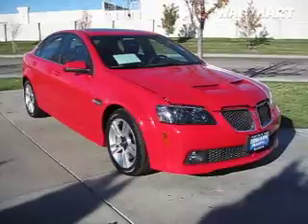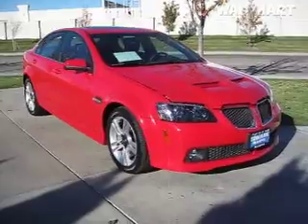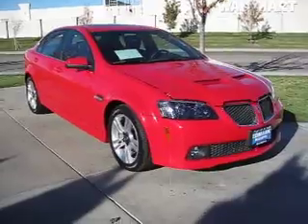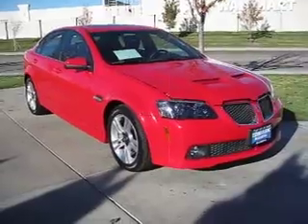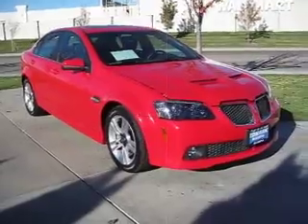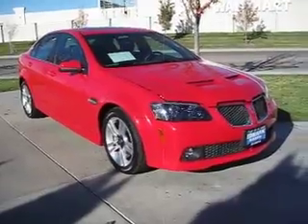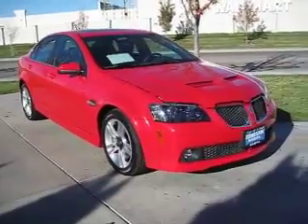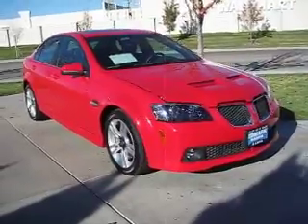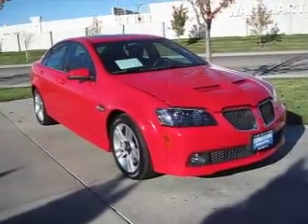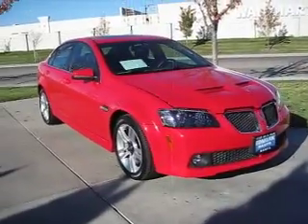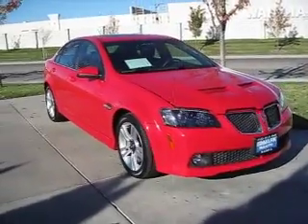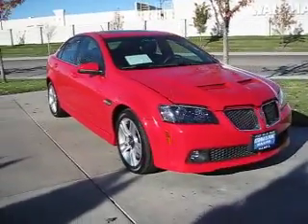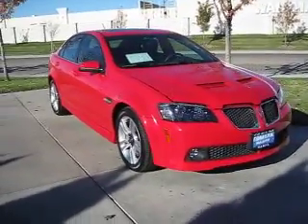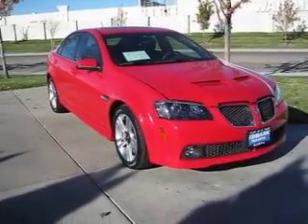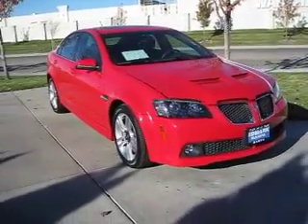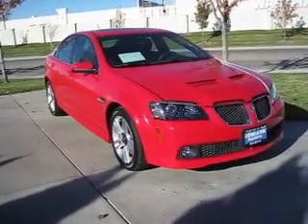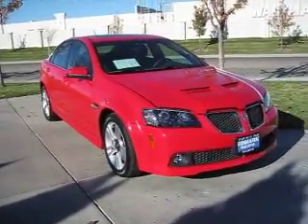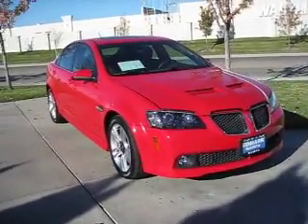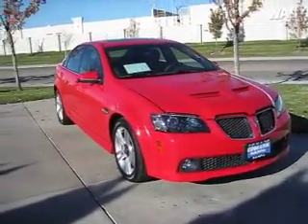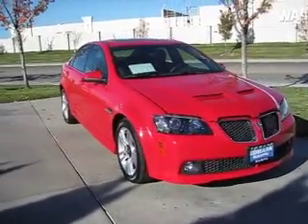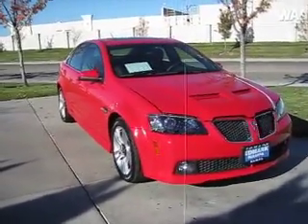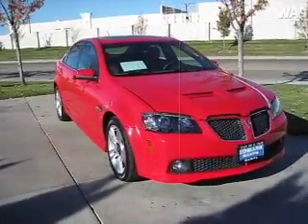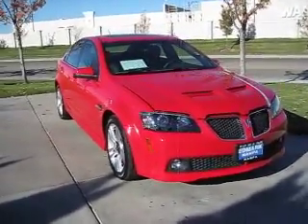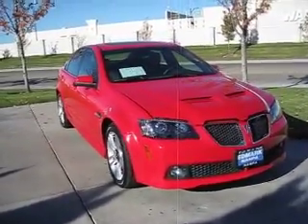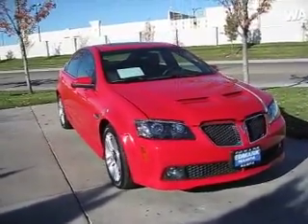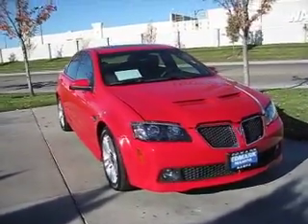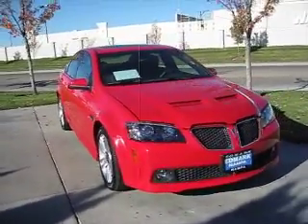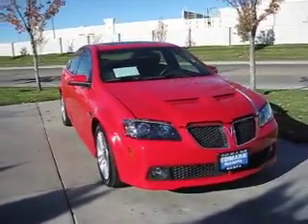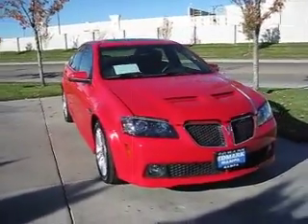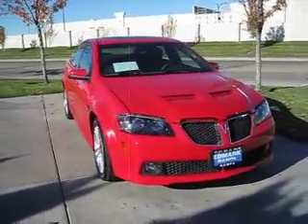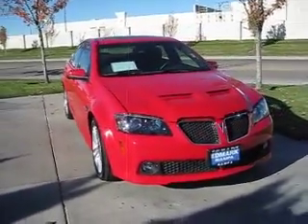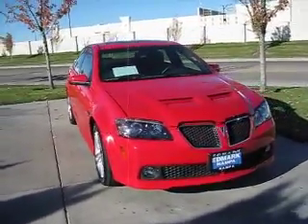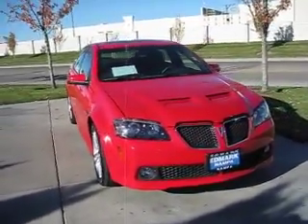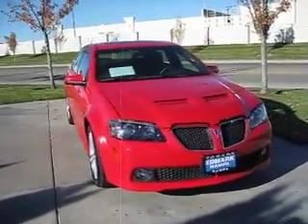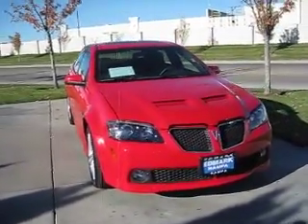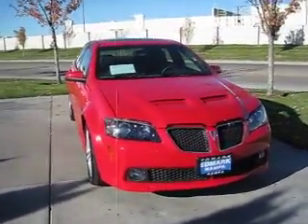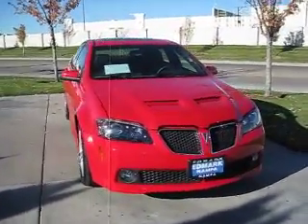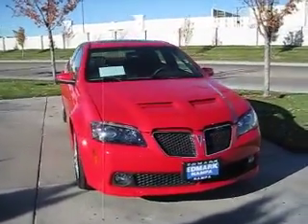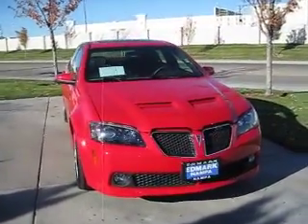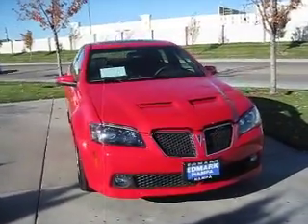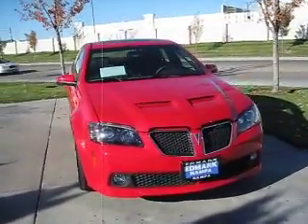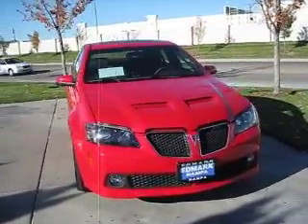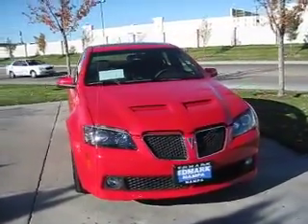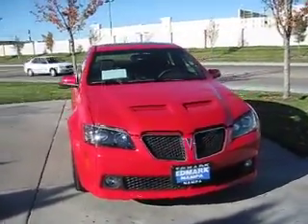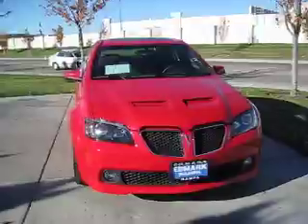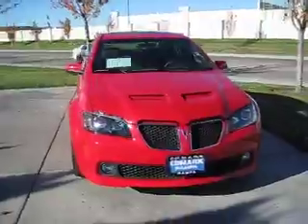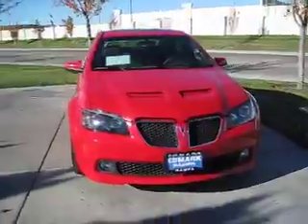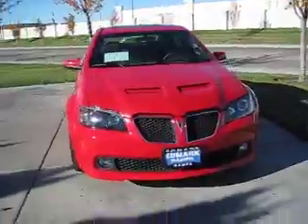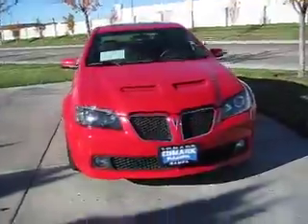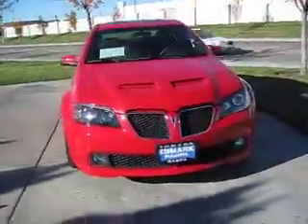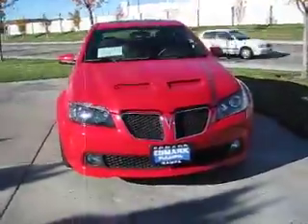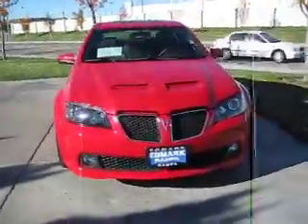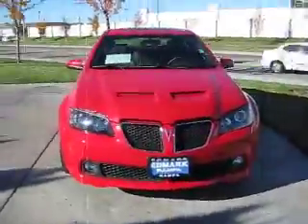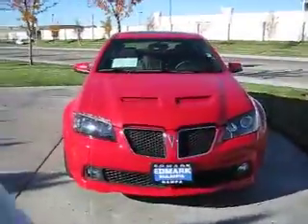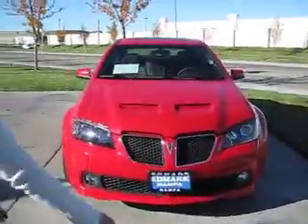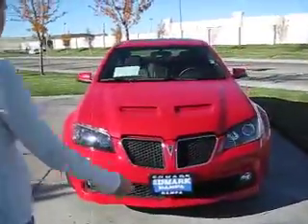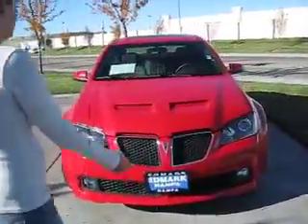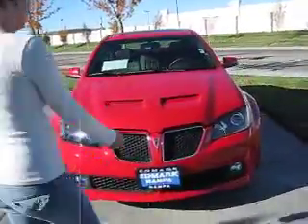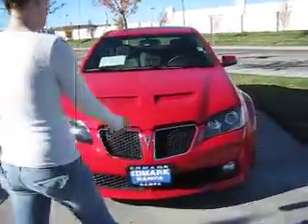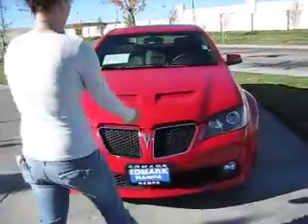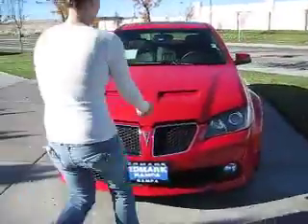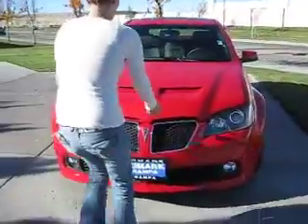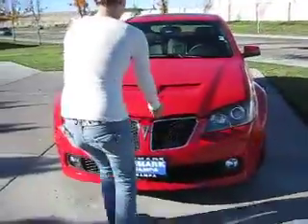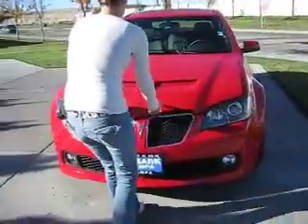This 2008 Pontiac G8 offers performance, practicality, and surprising refinement at an attractive price.